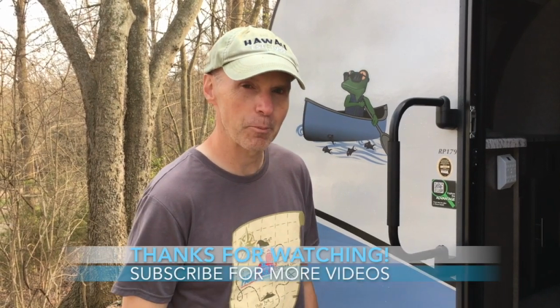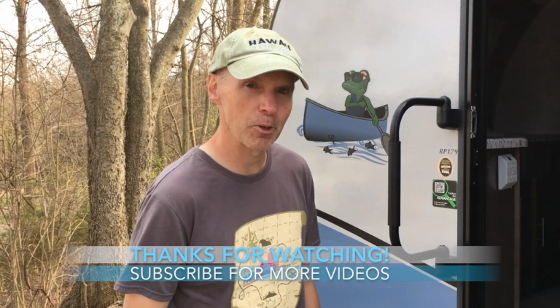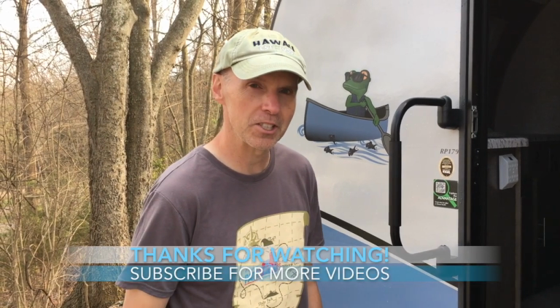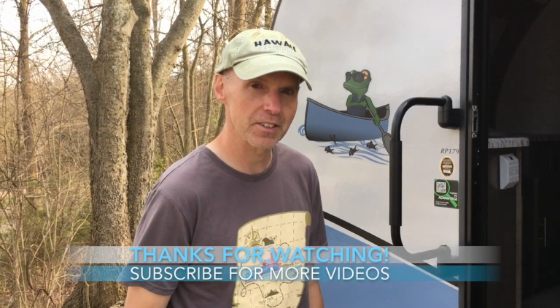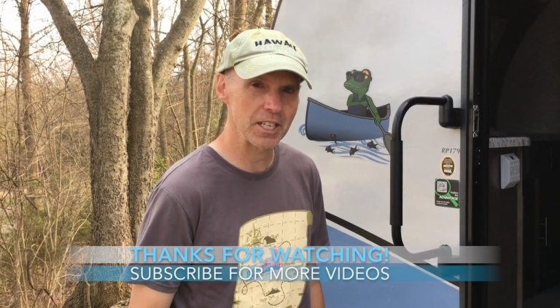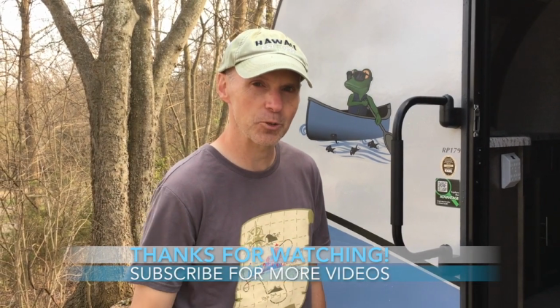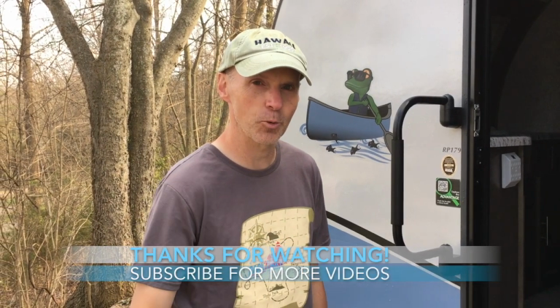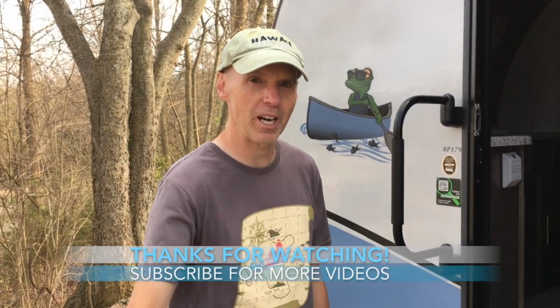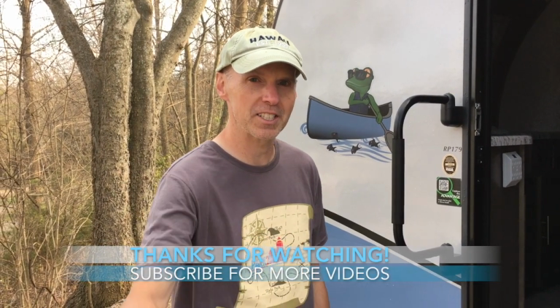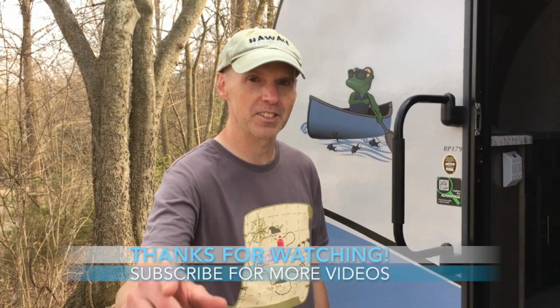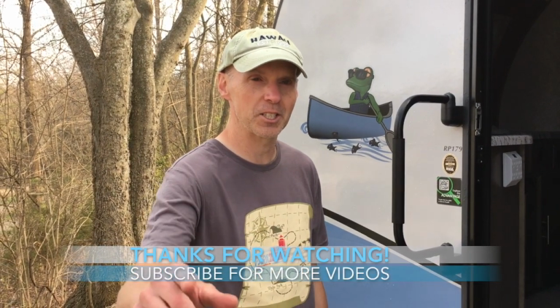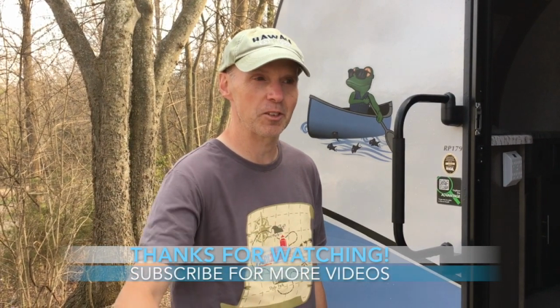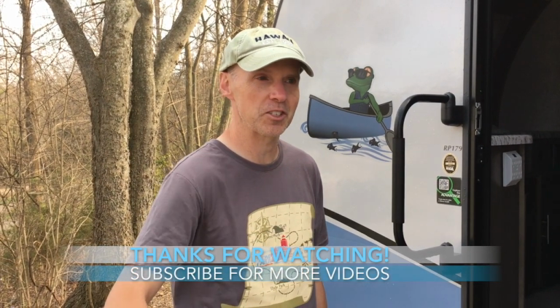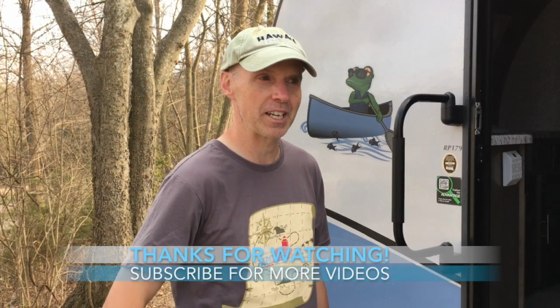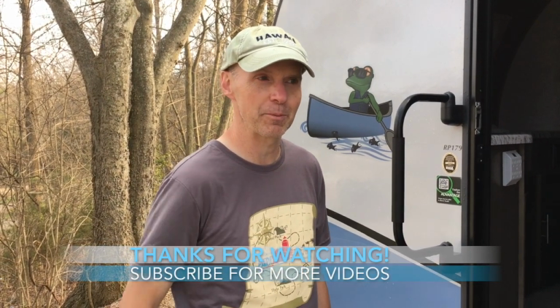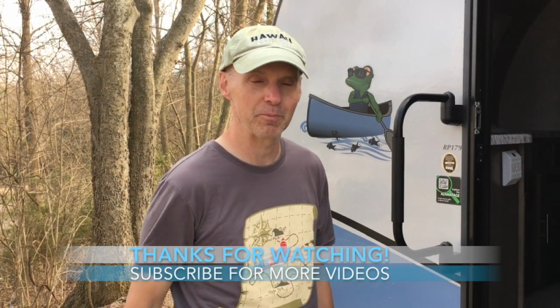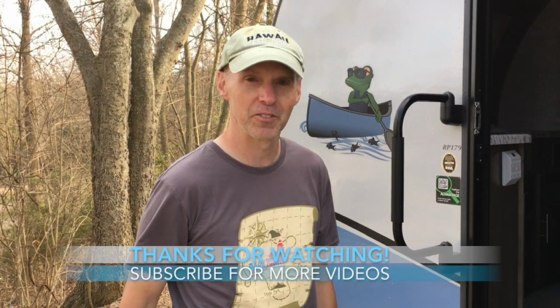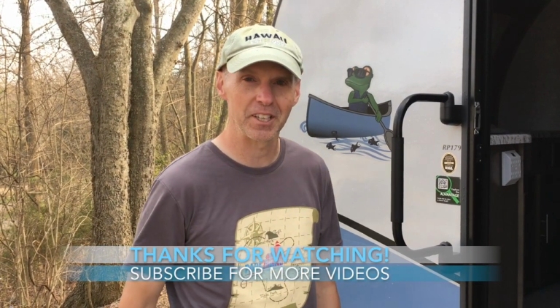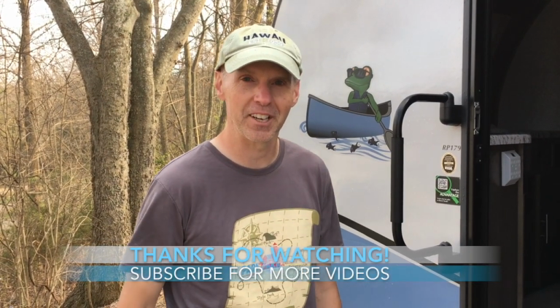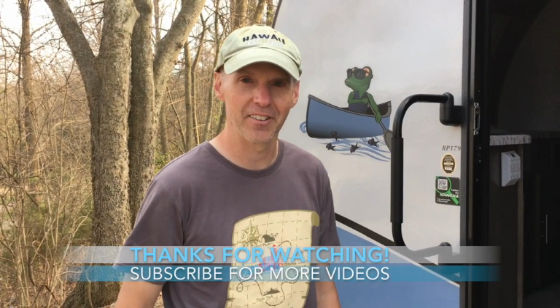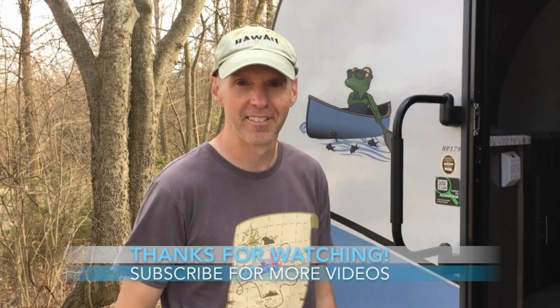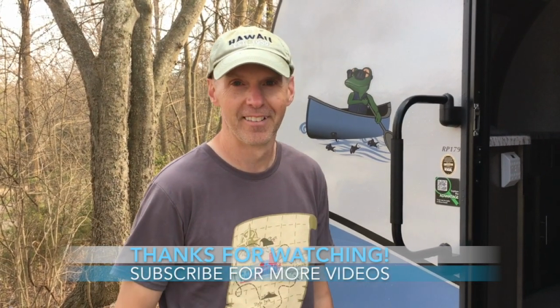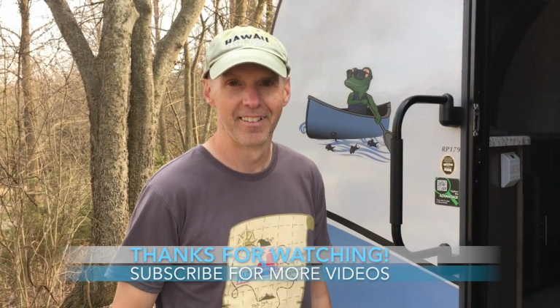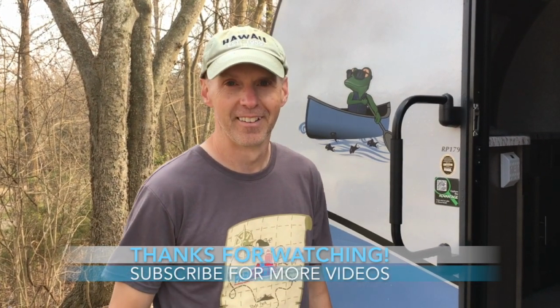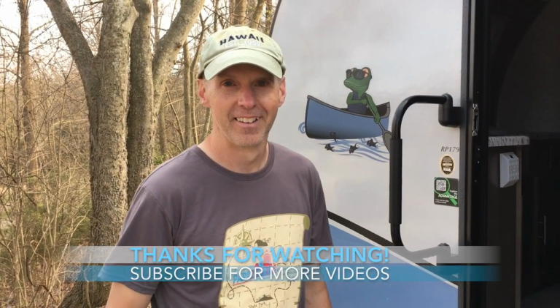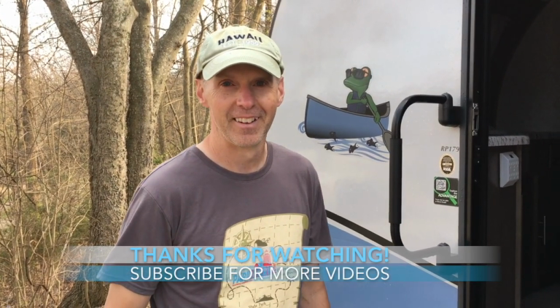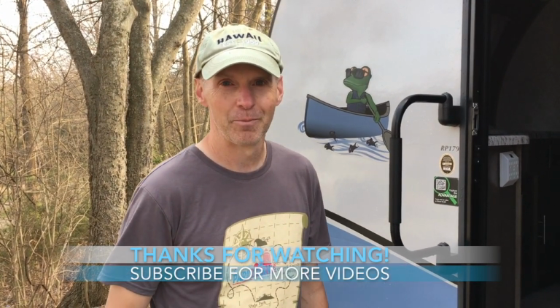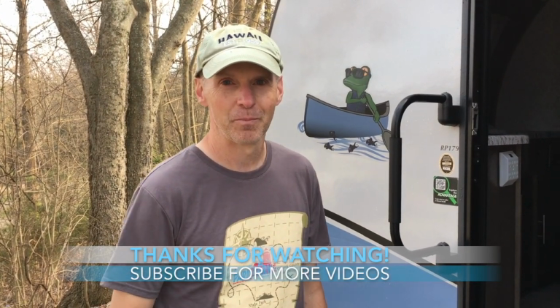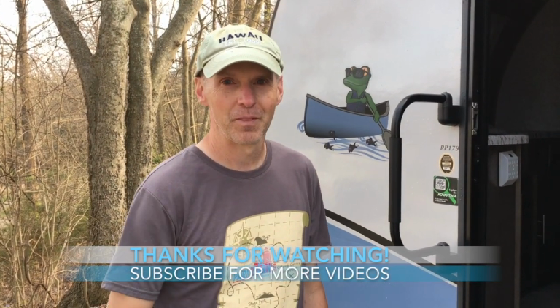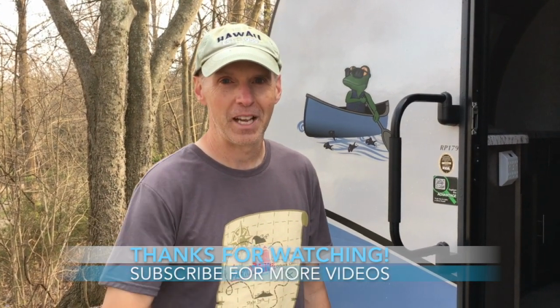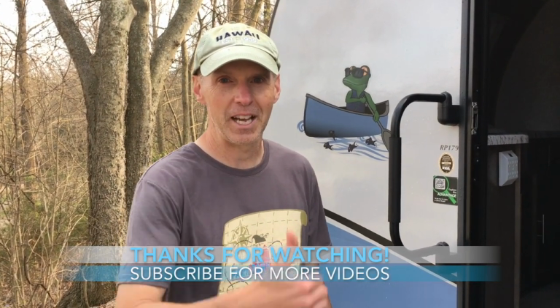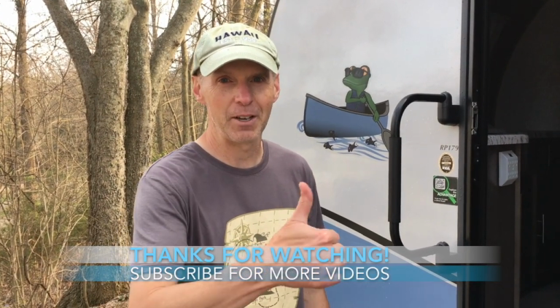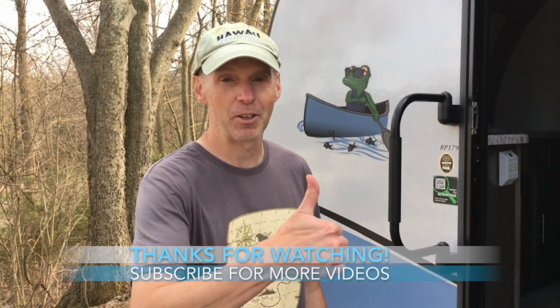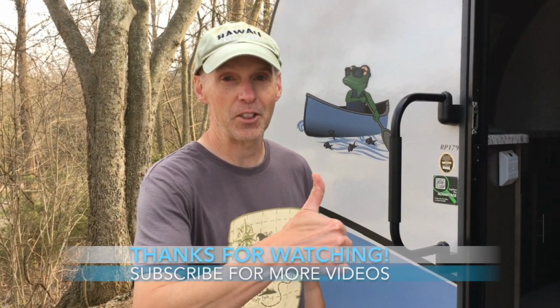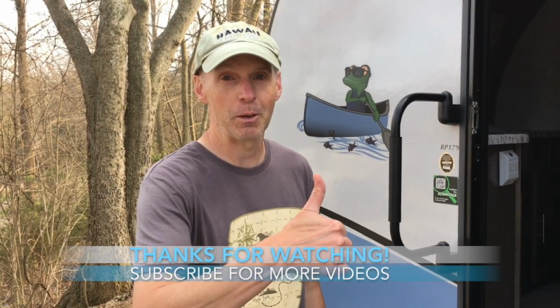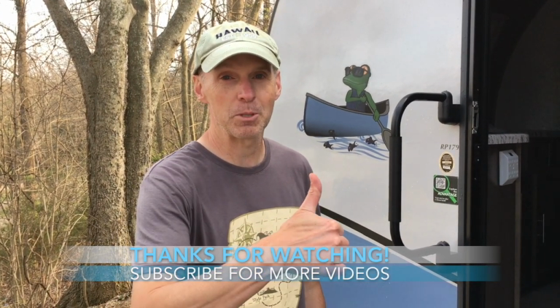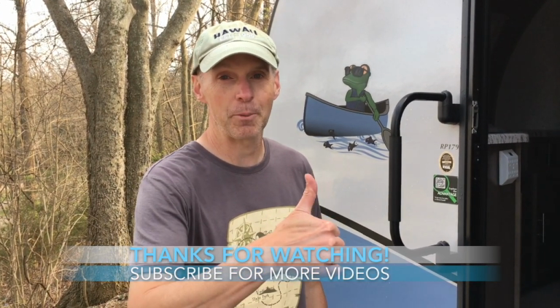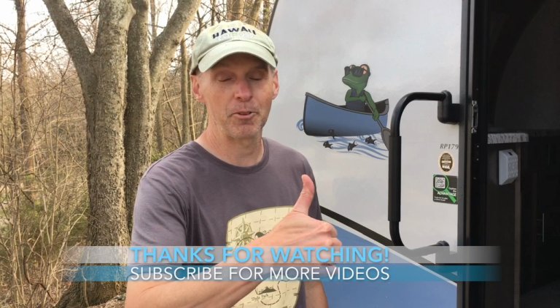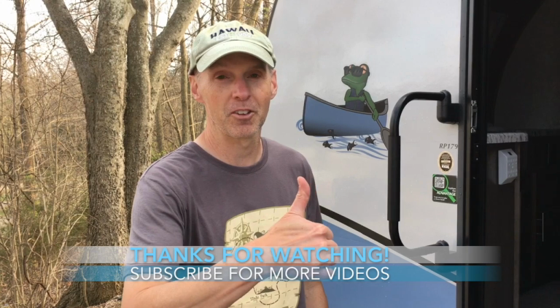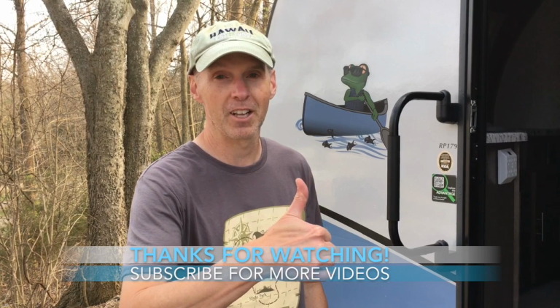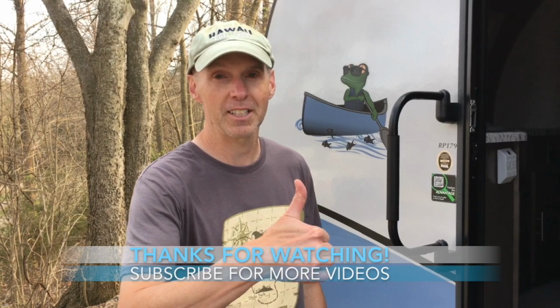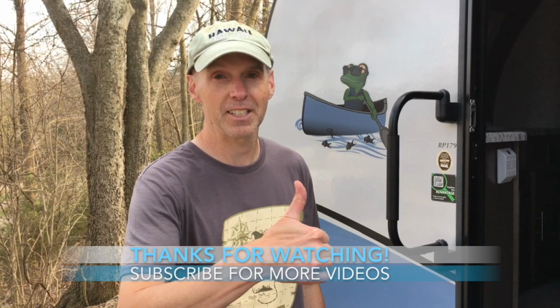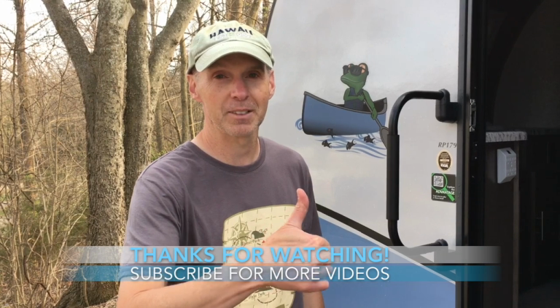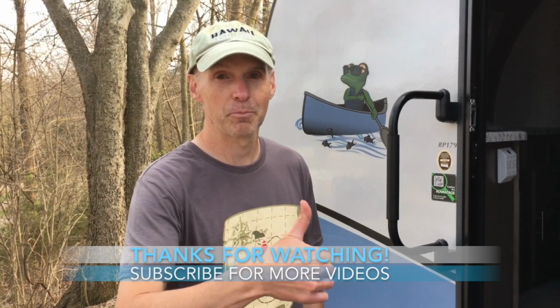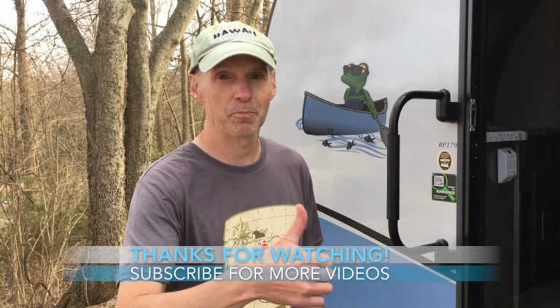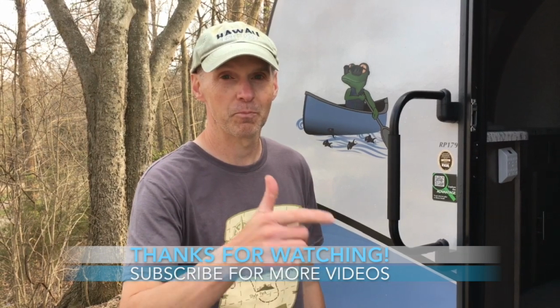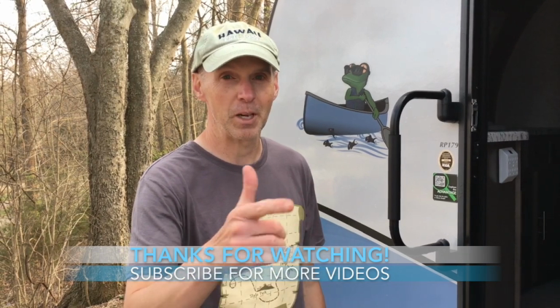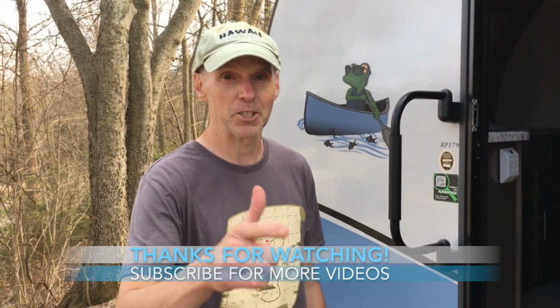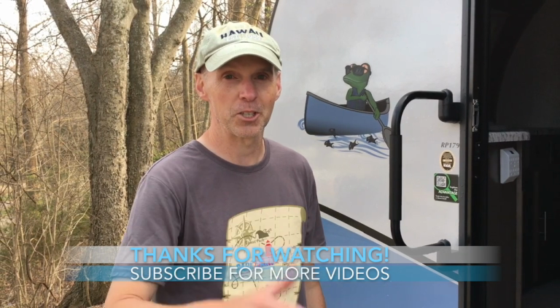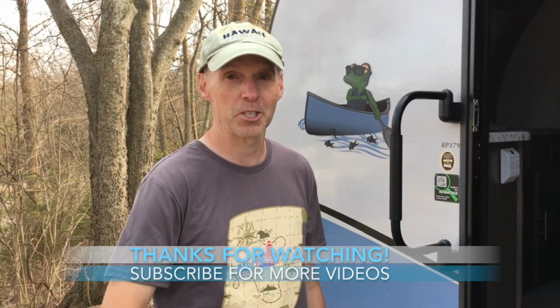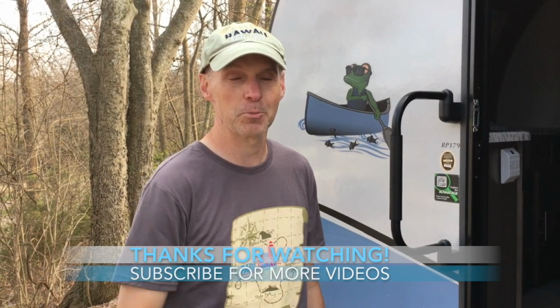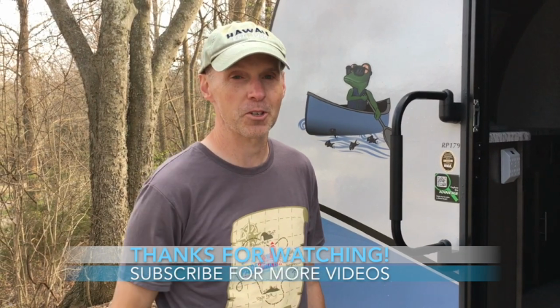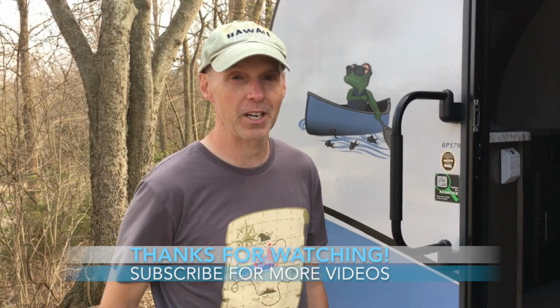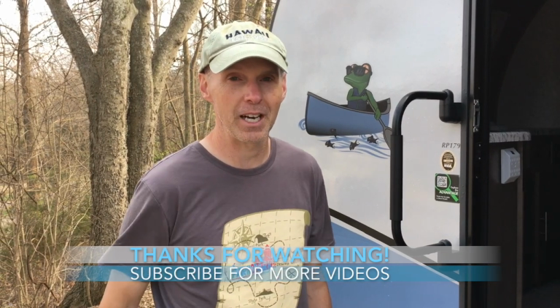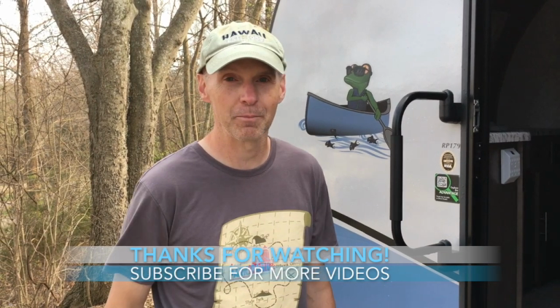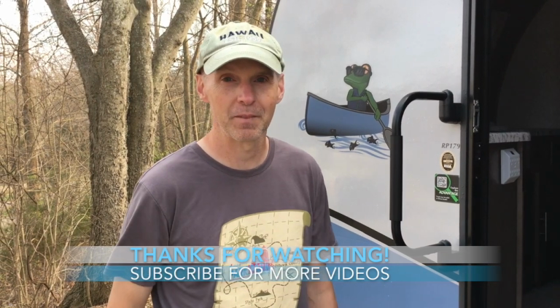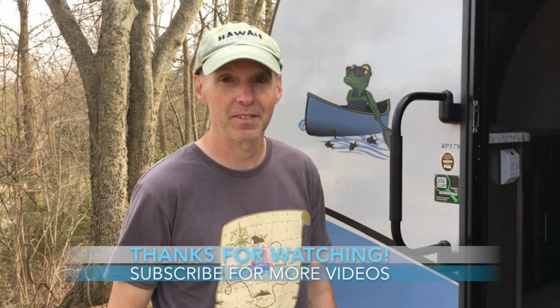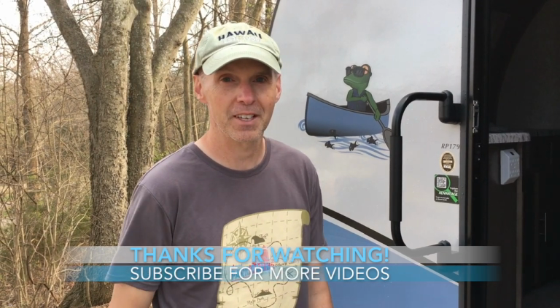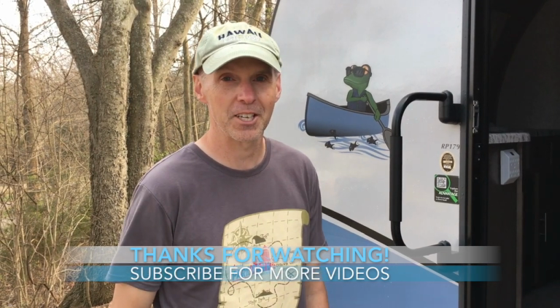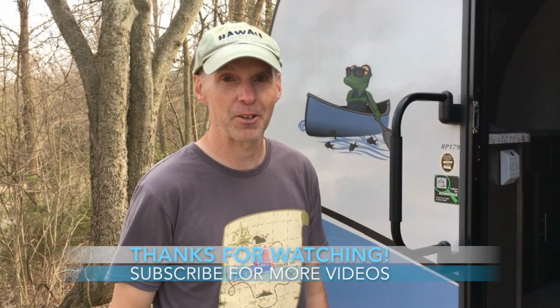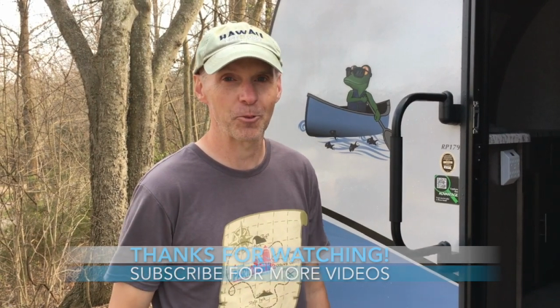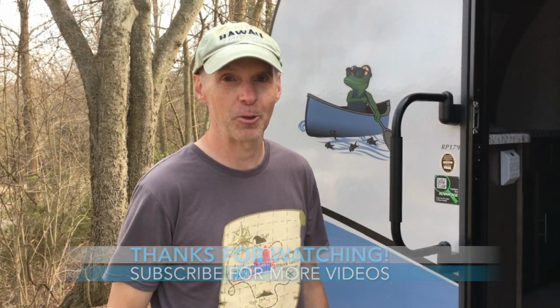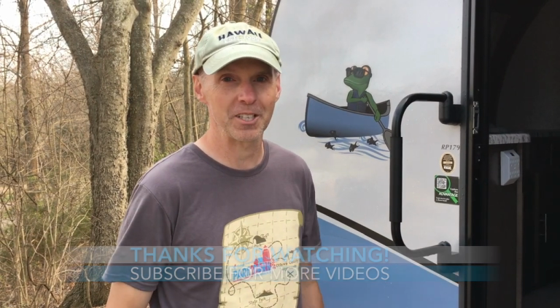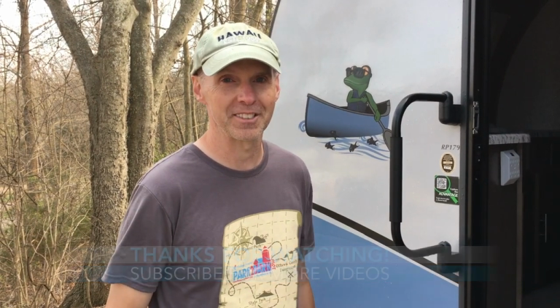John Marucci — thanks for watching the tough setup video. Give it a thumbs up if you liked it. Make sure you're subscribed. Thanks again for watching.